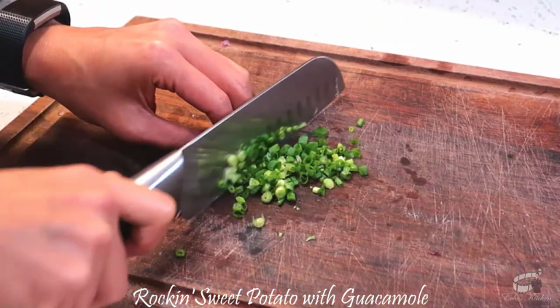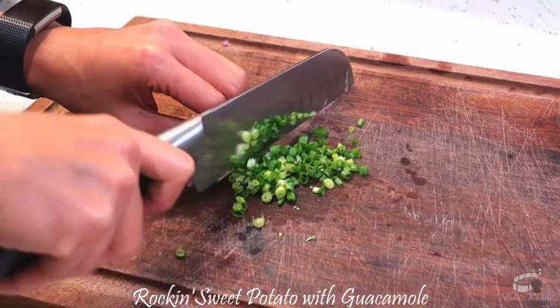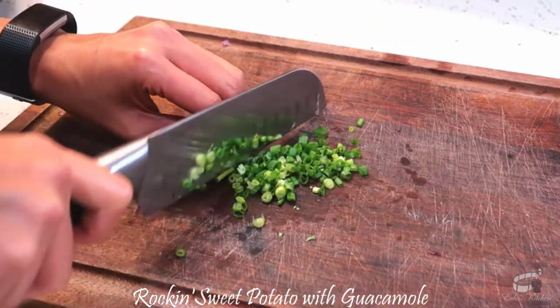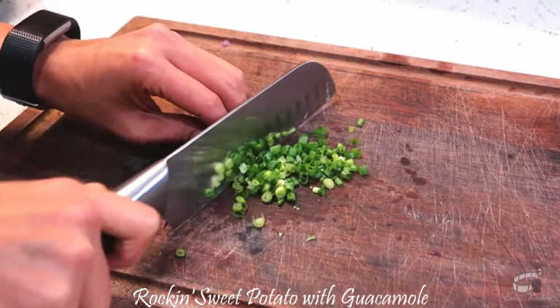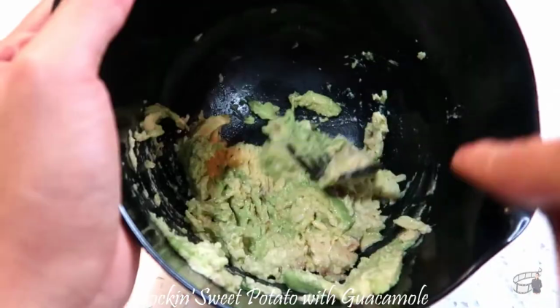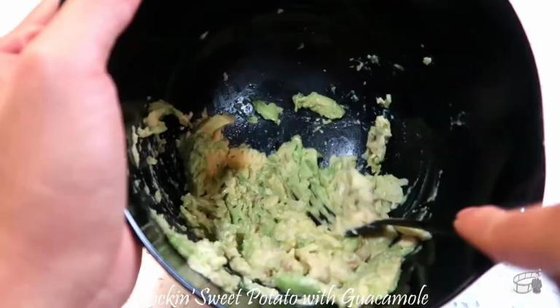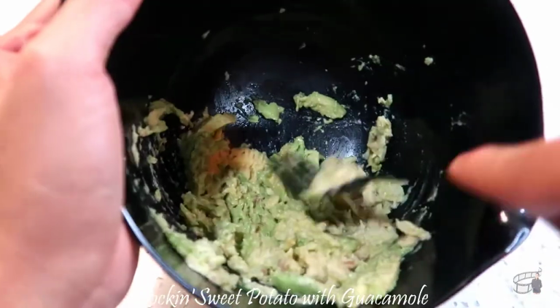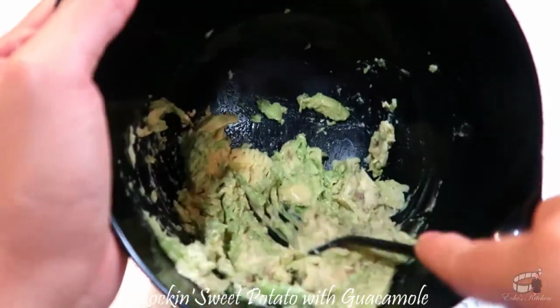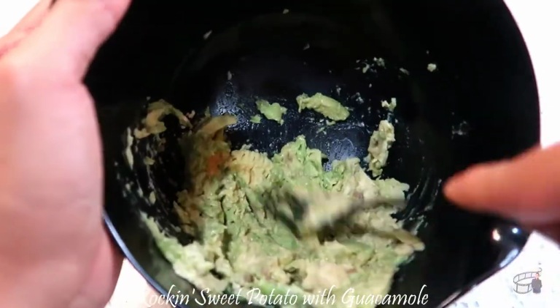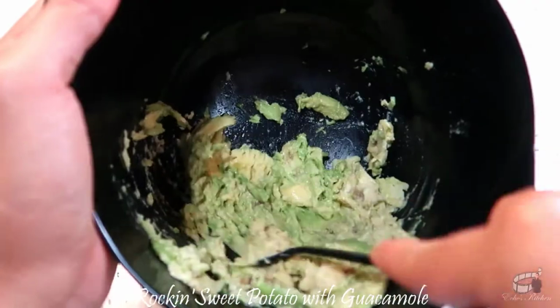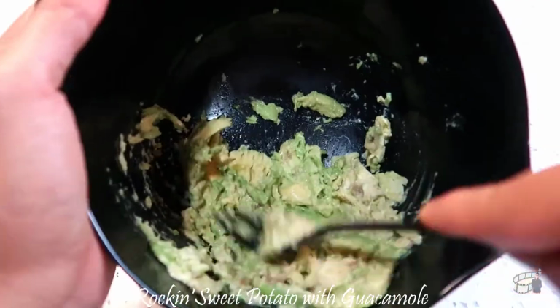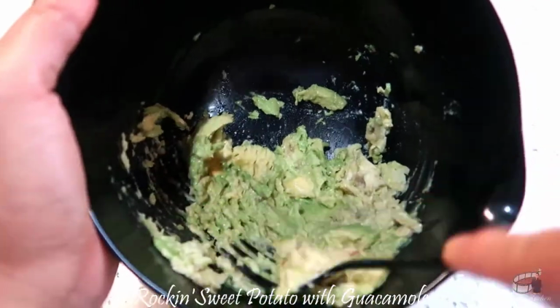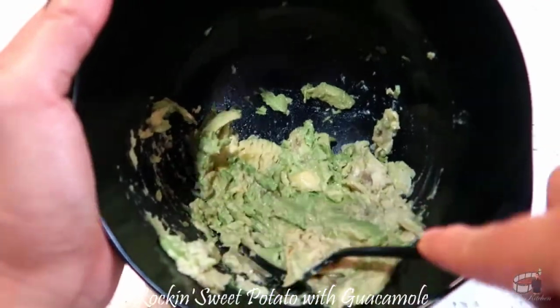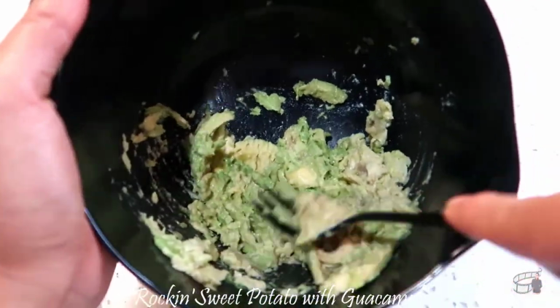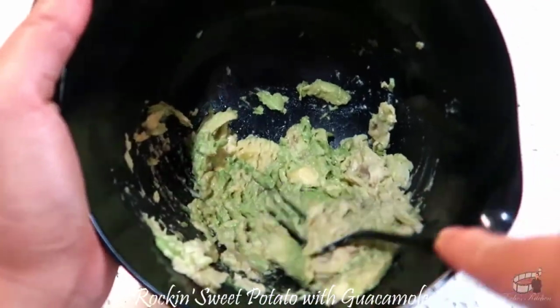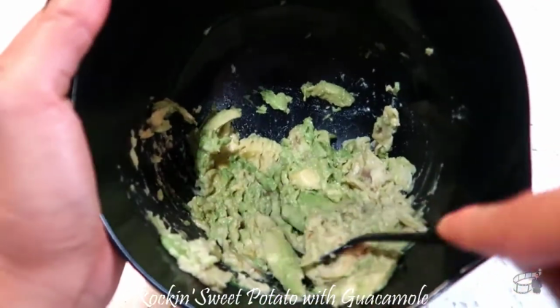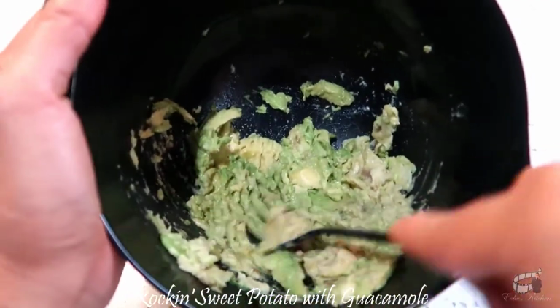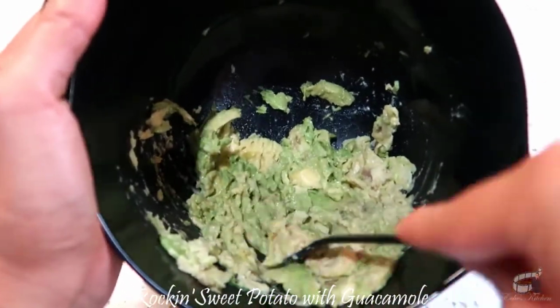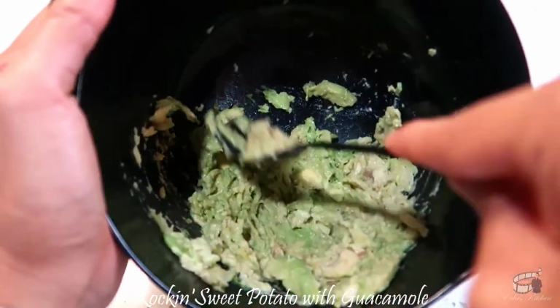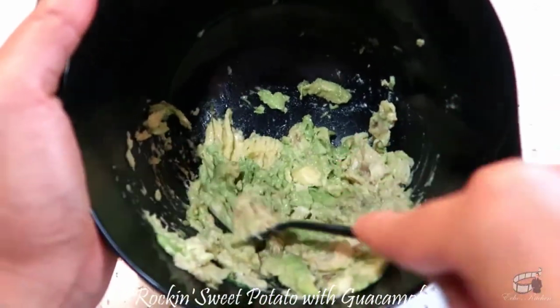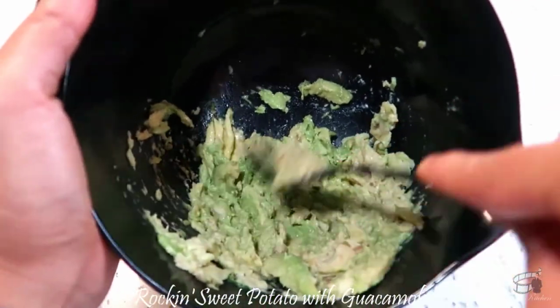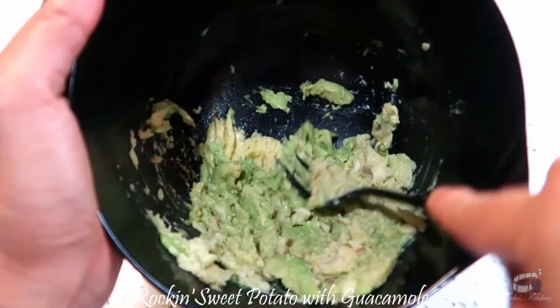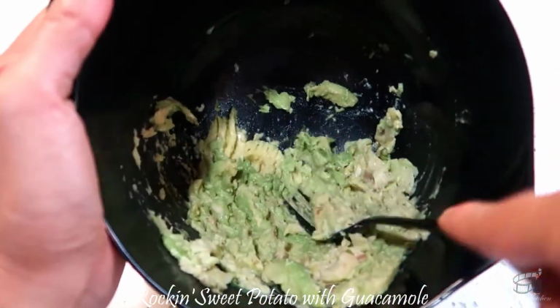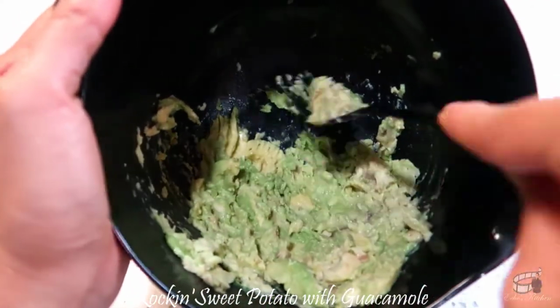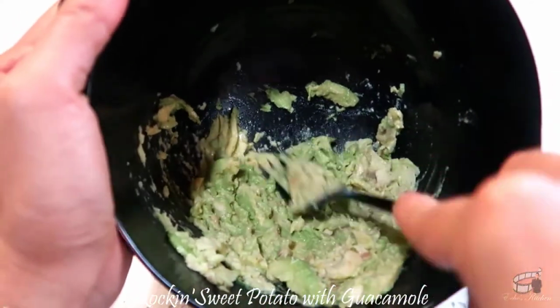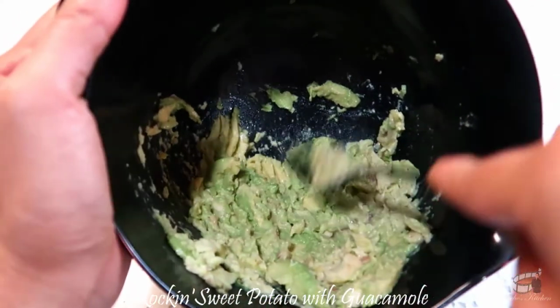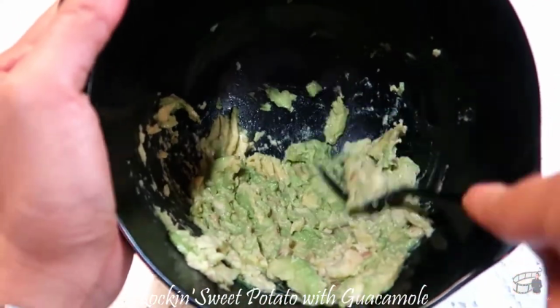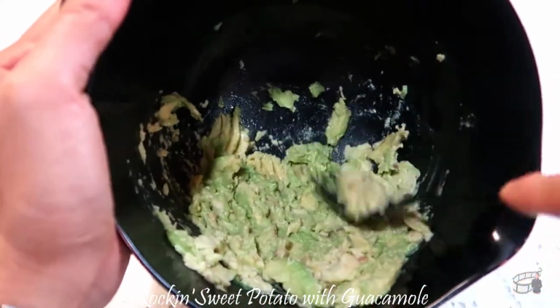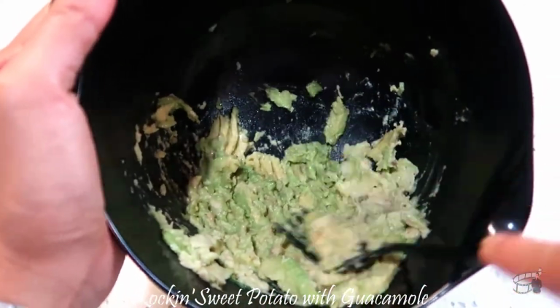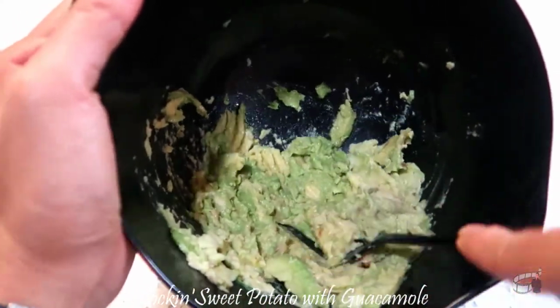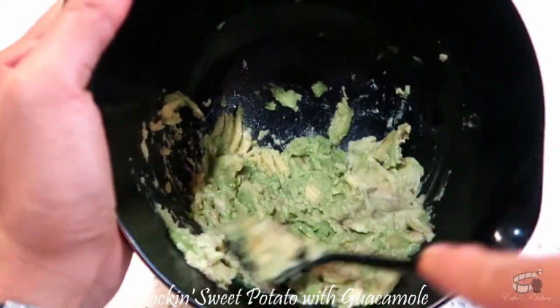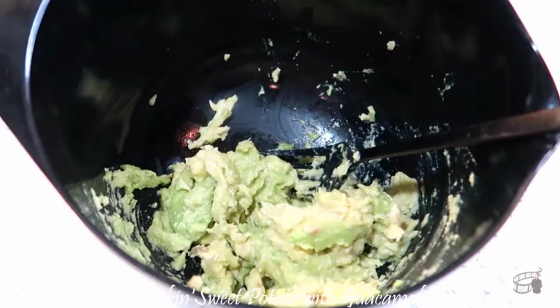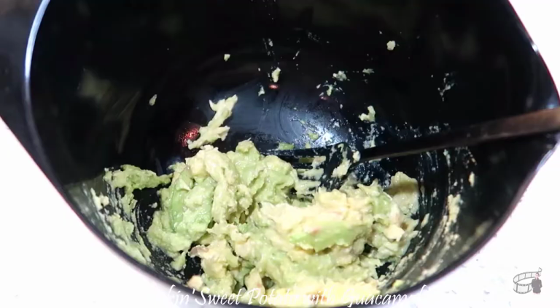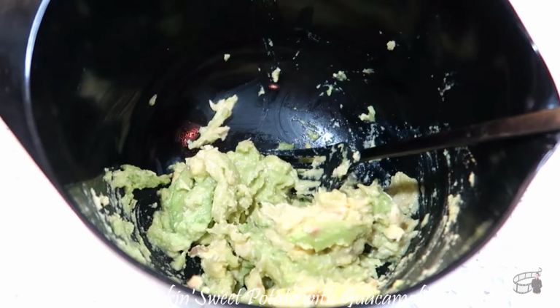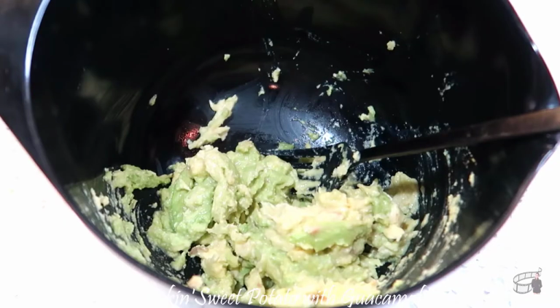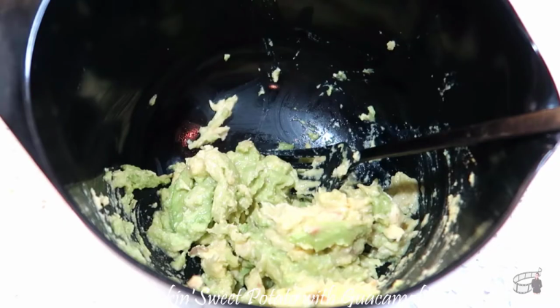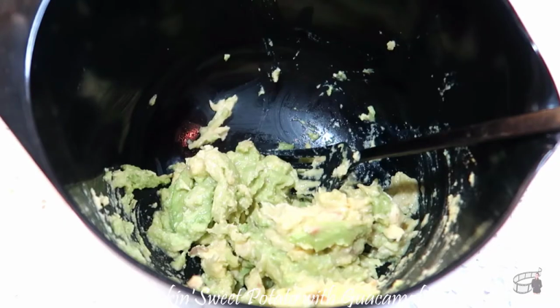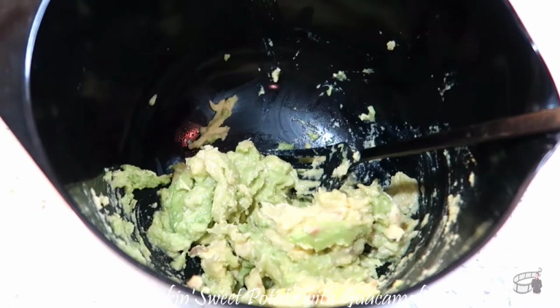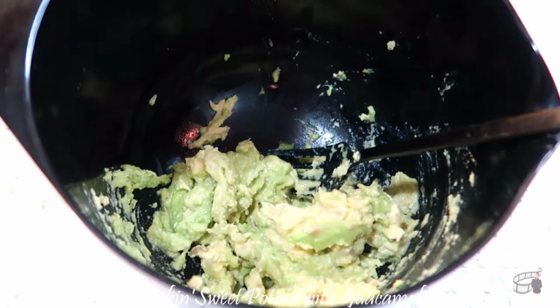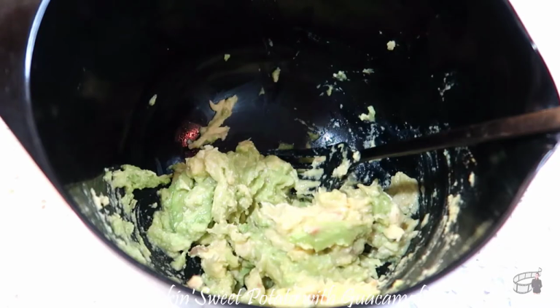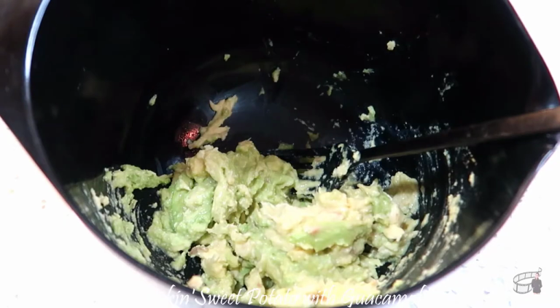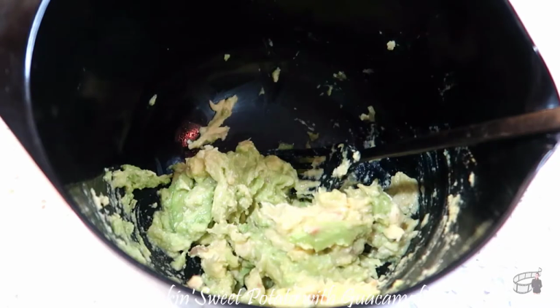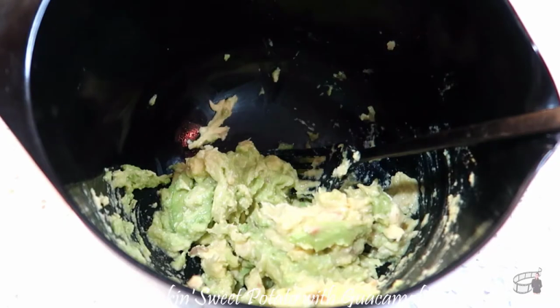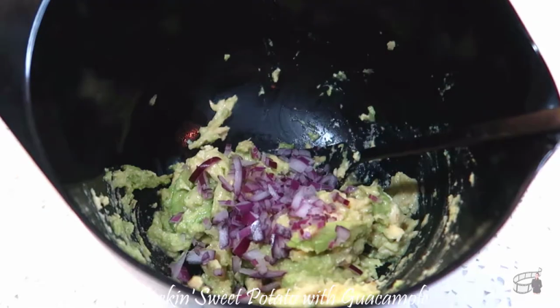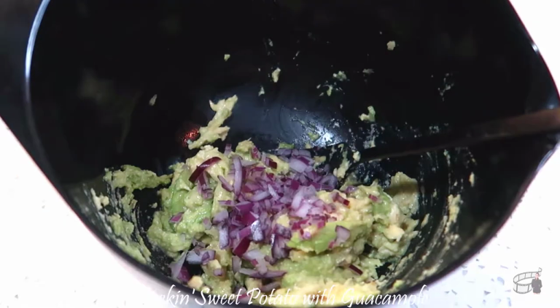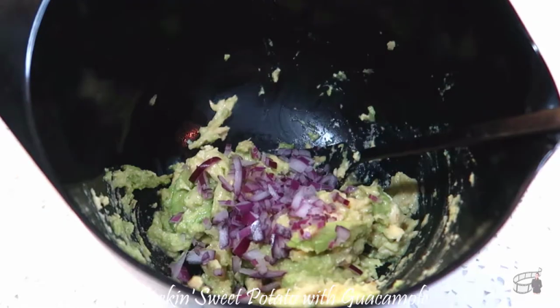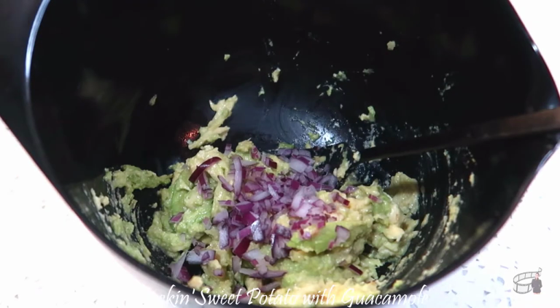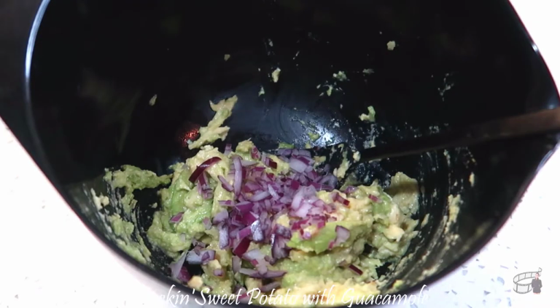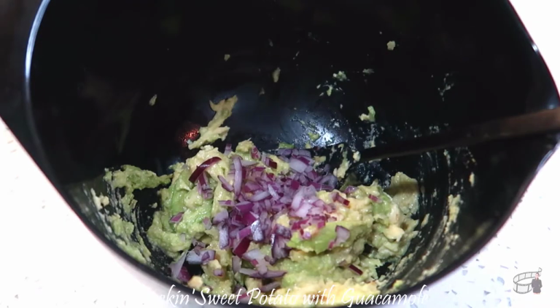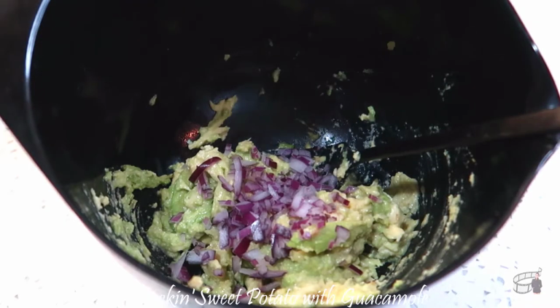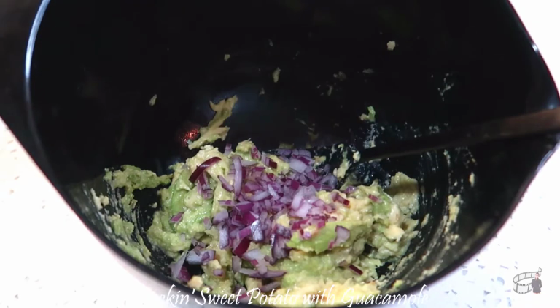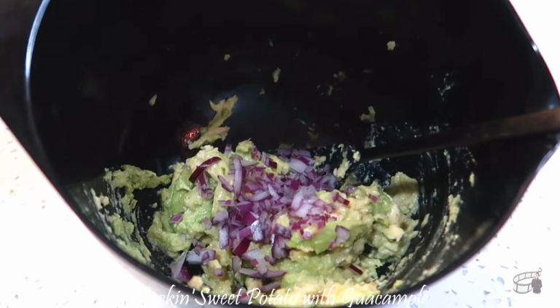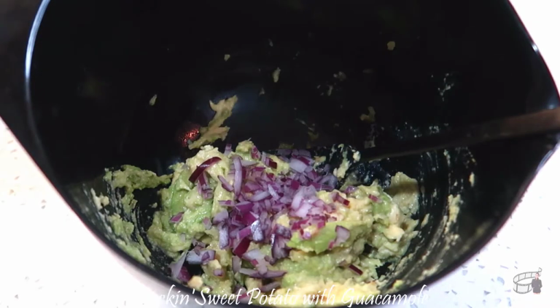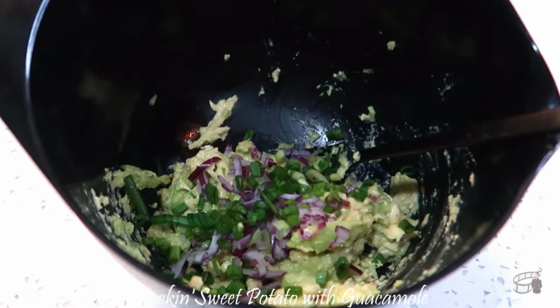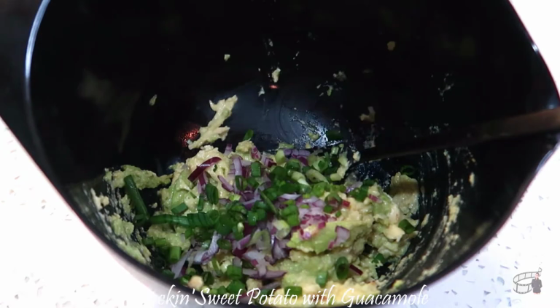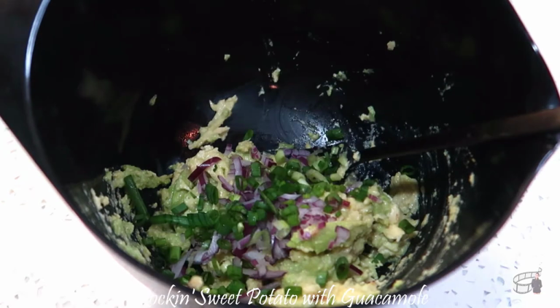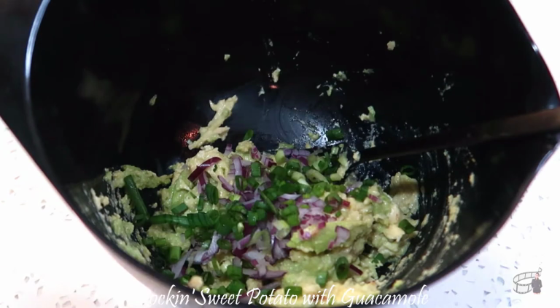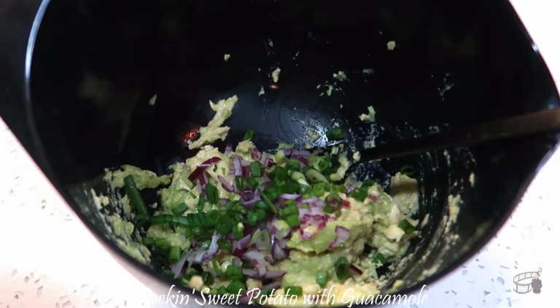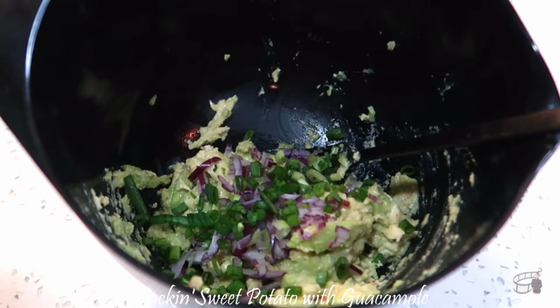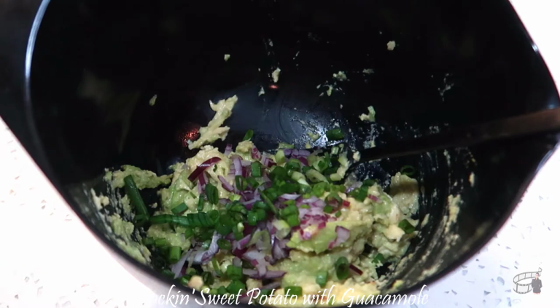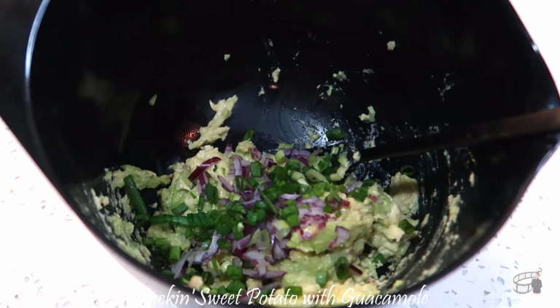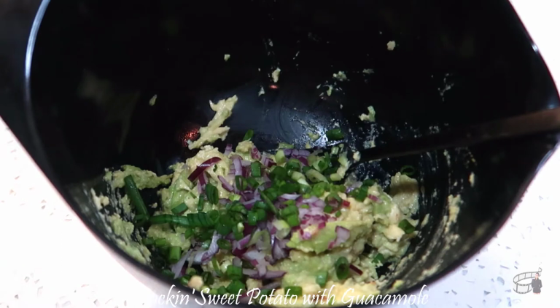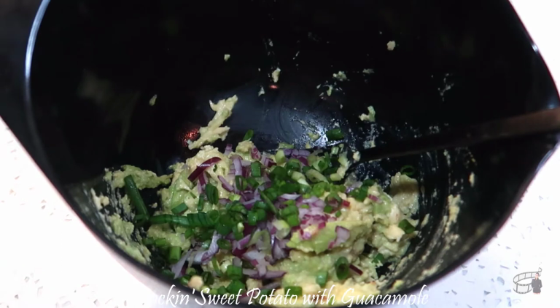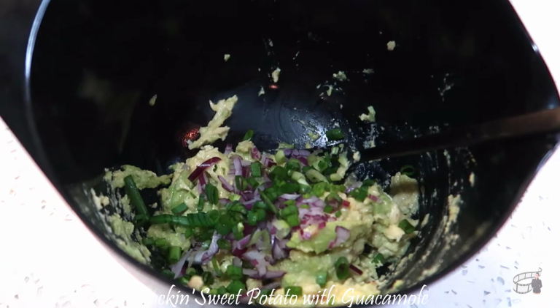Using a fork, mash the avocados to your desired consistency. Add the remaining ingredients and mix well.